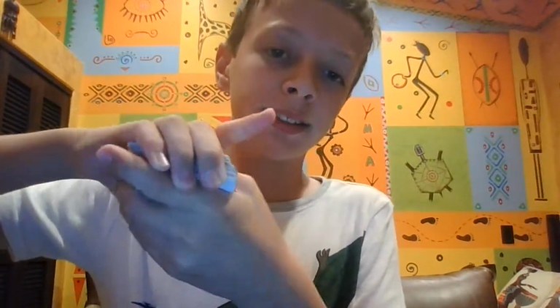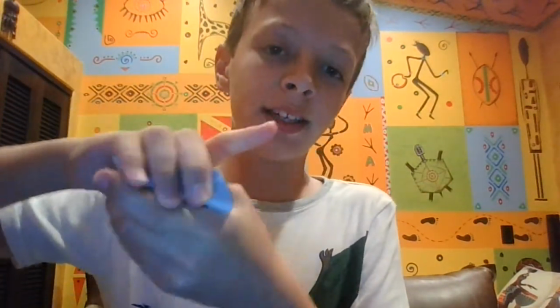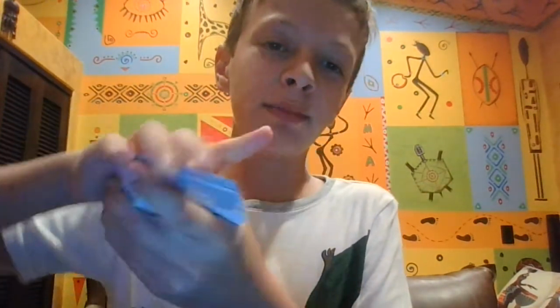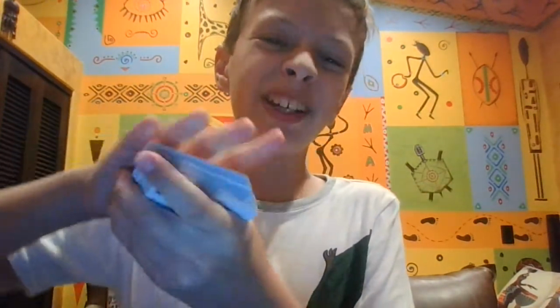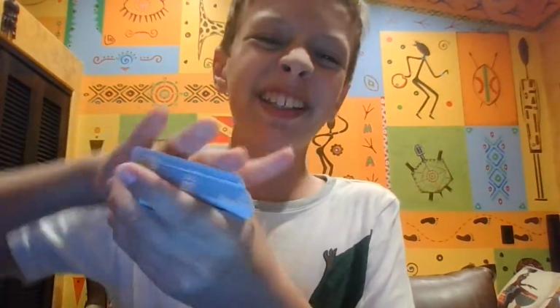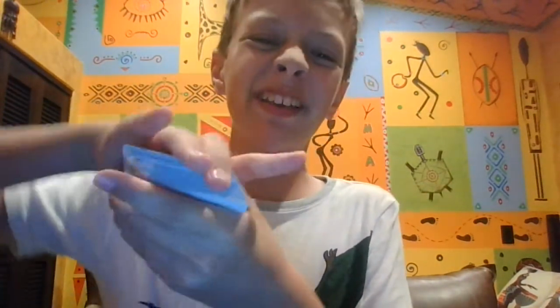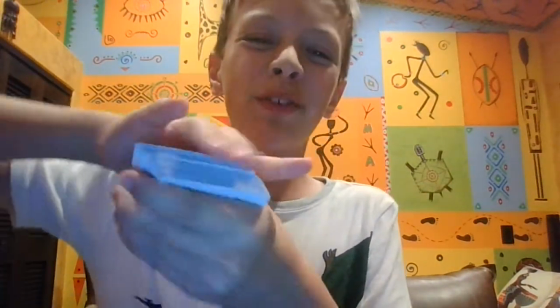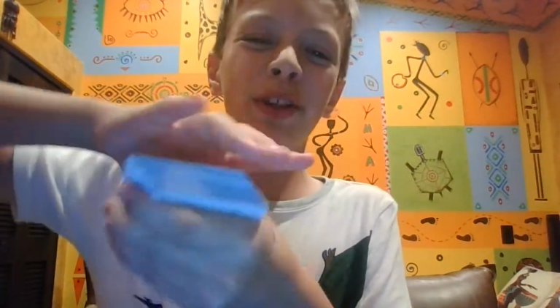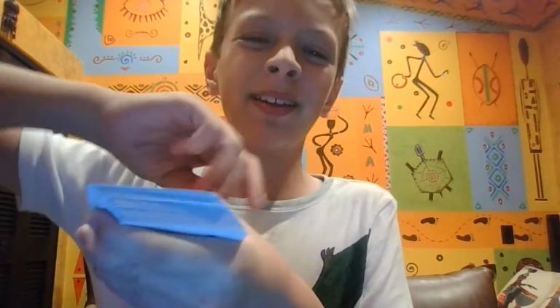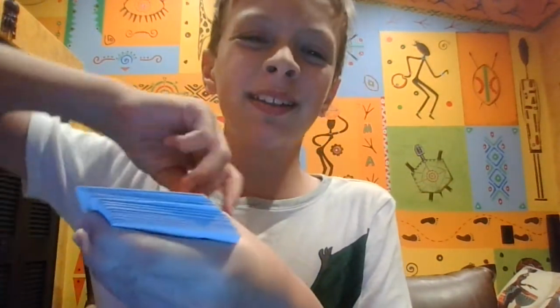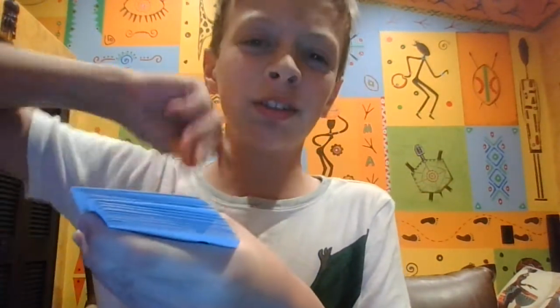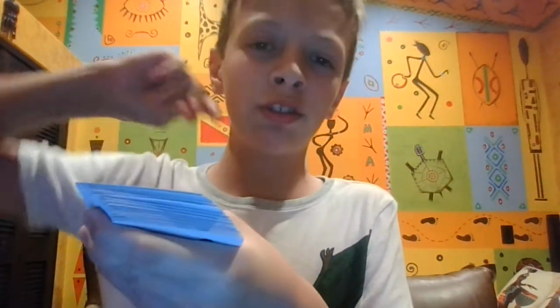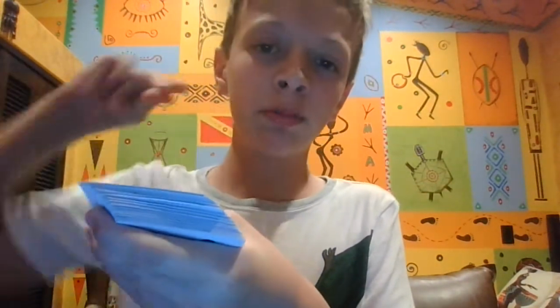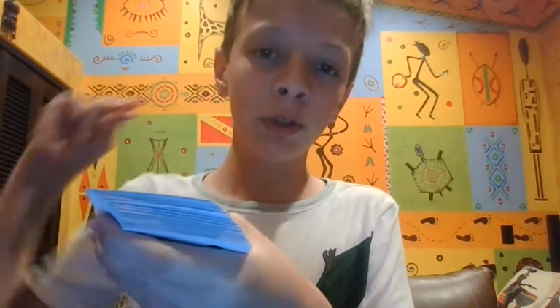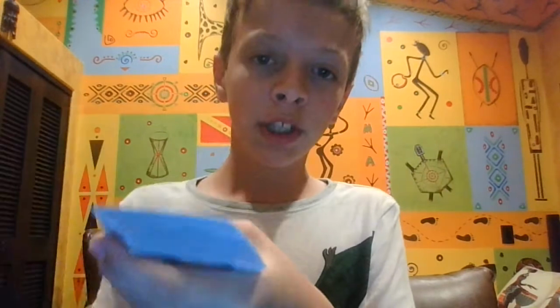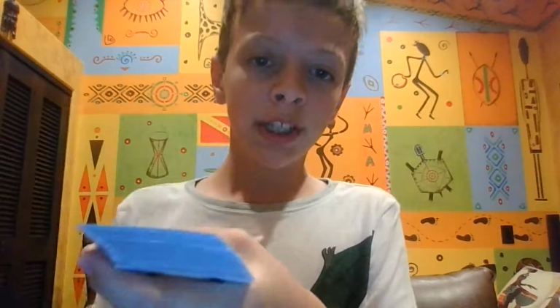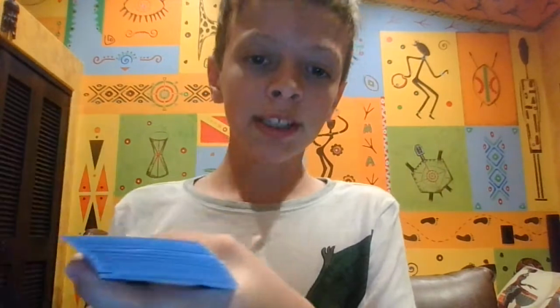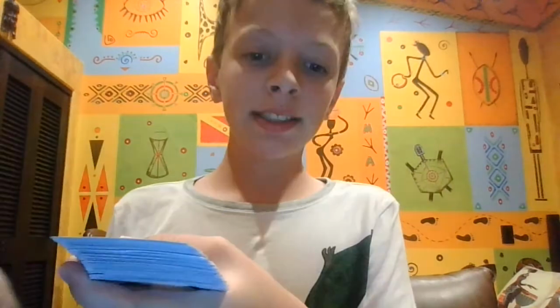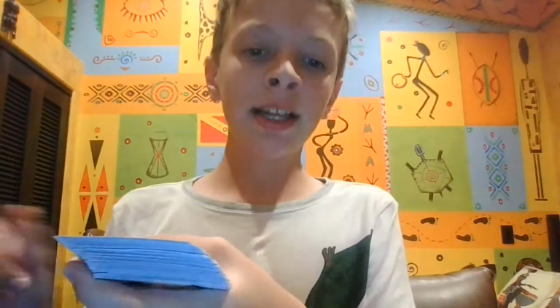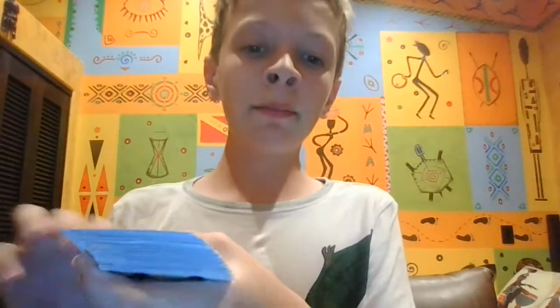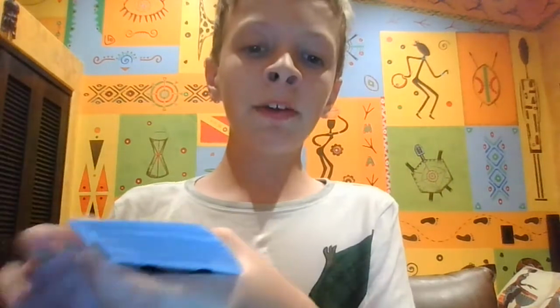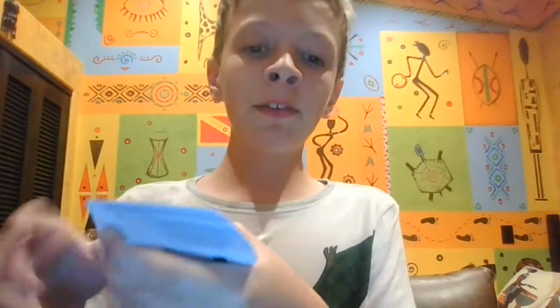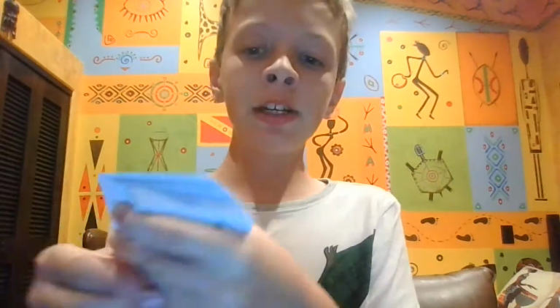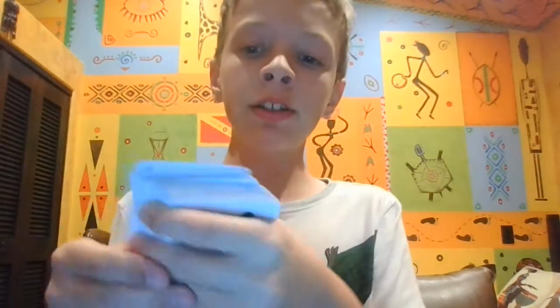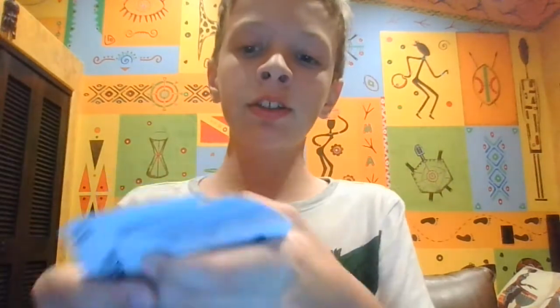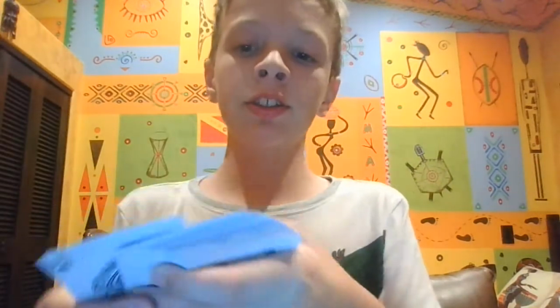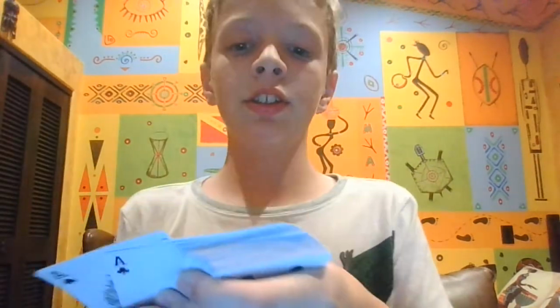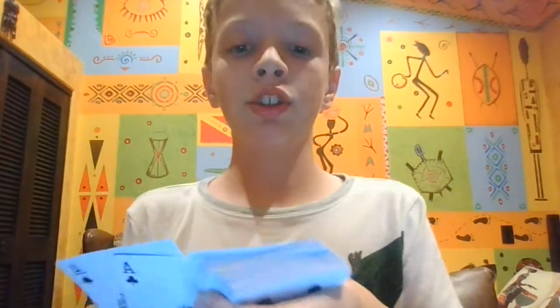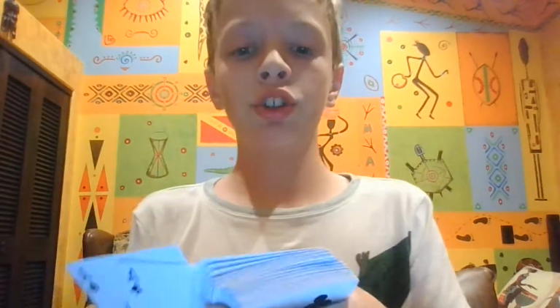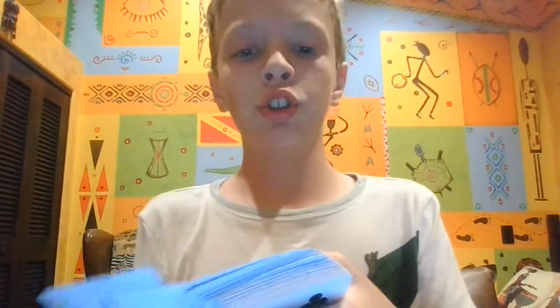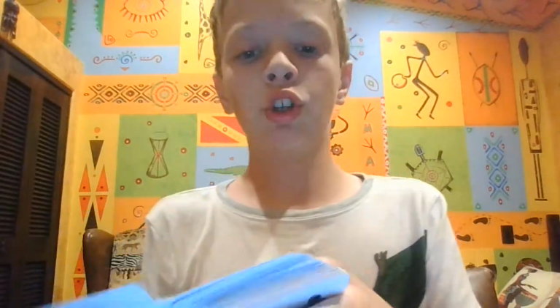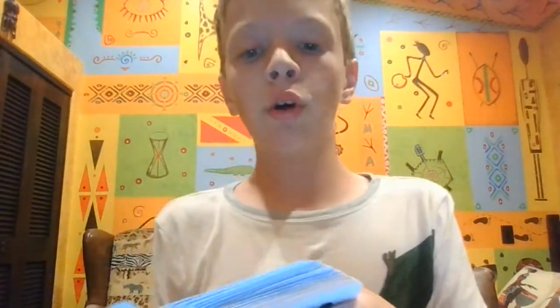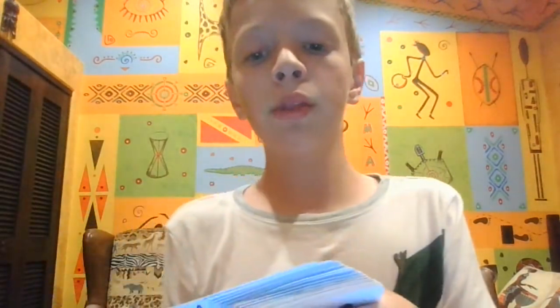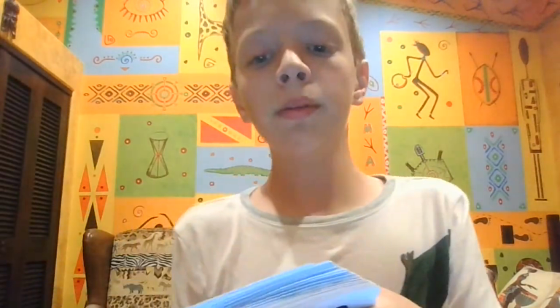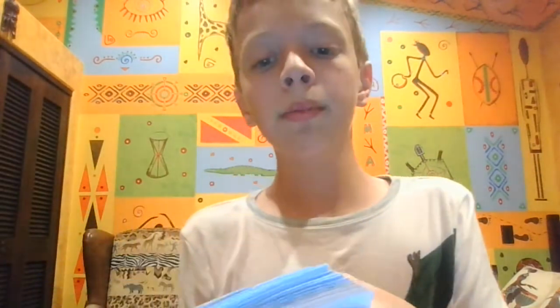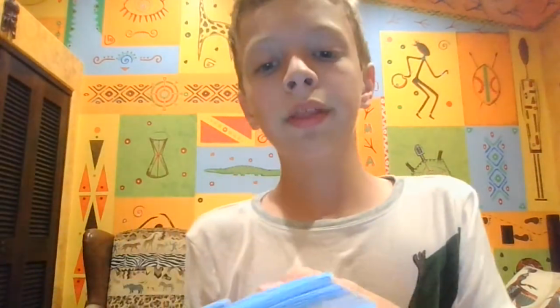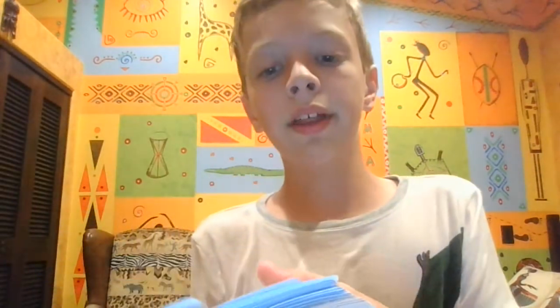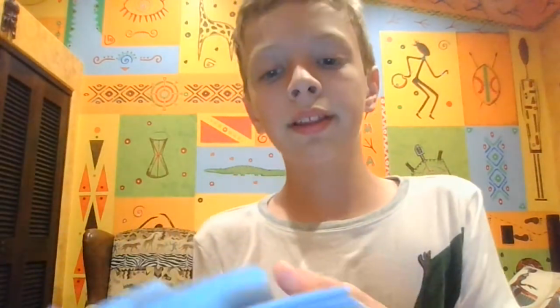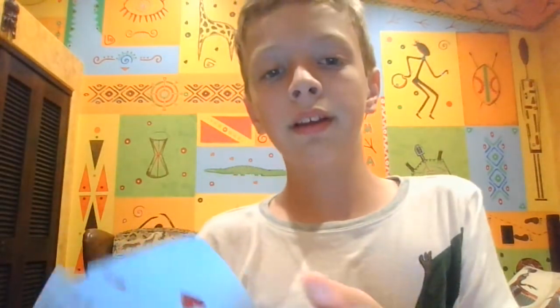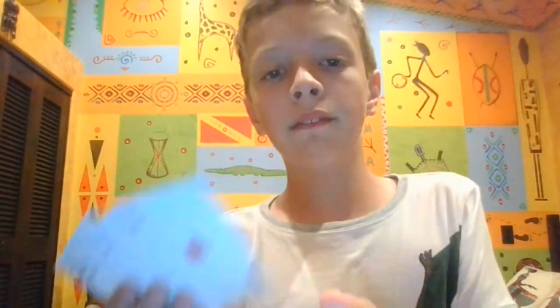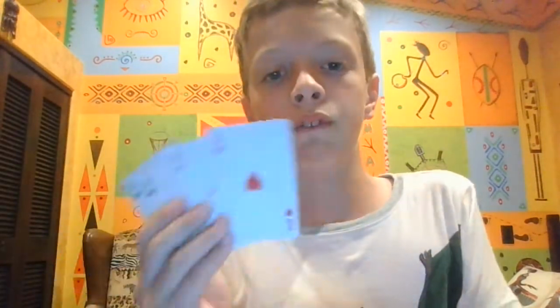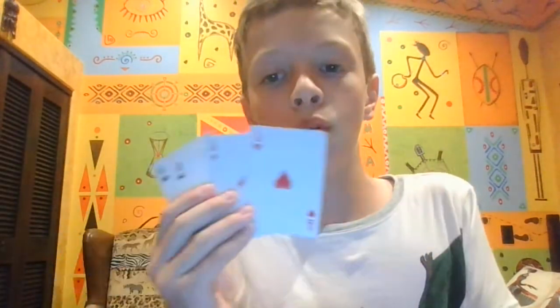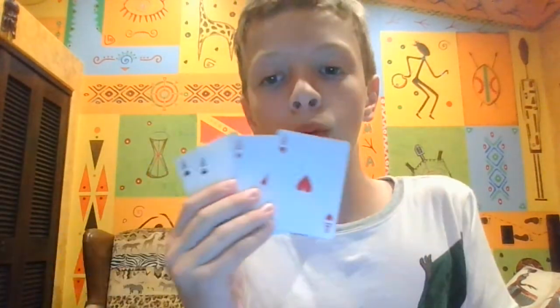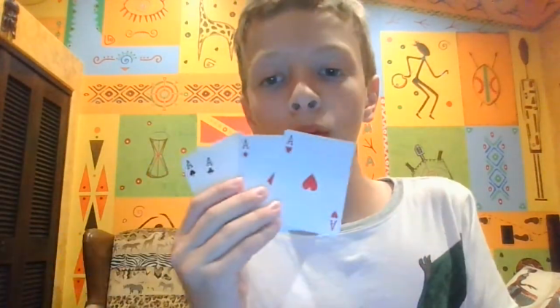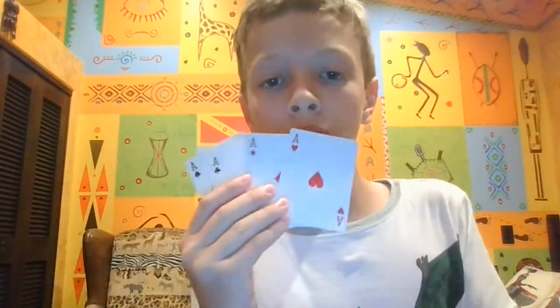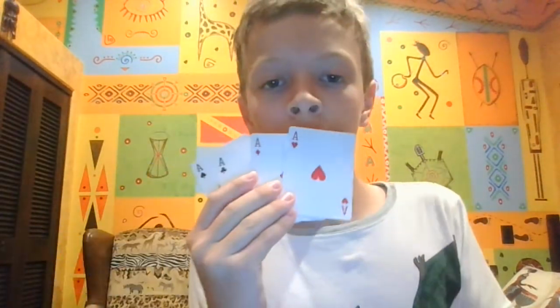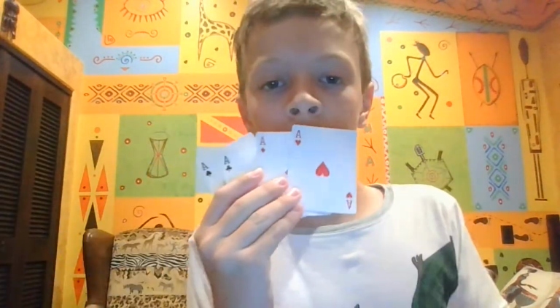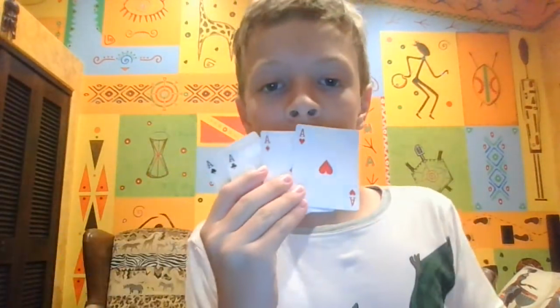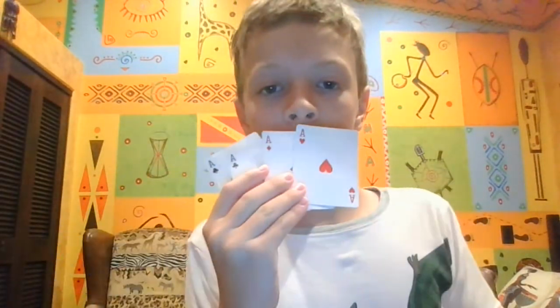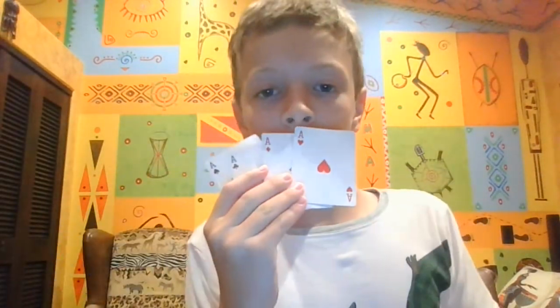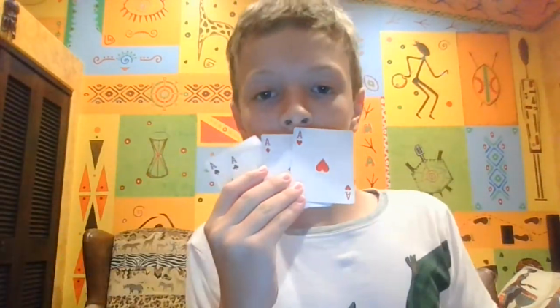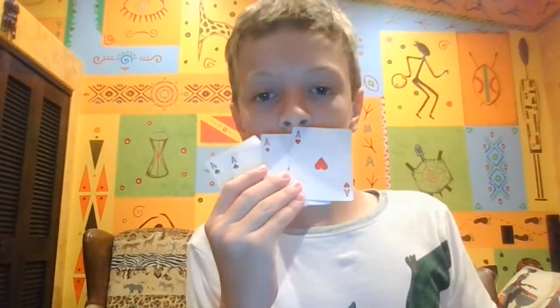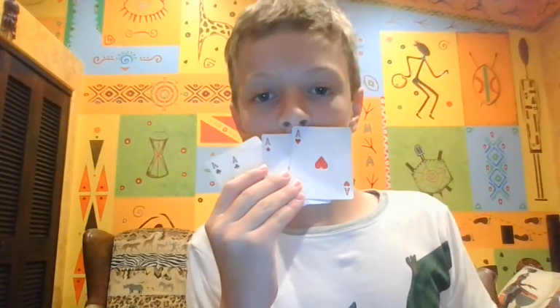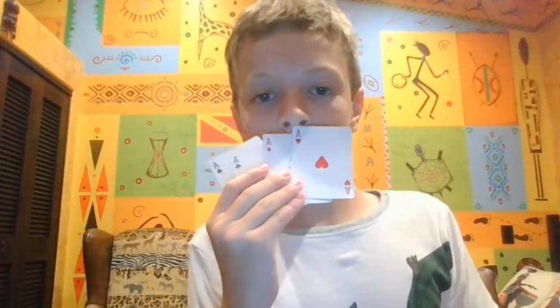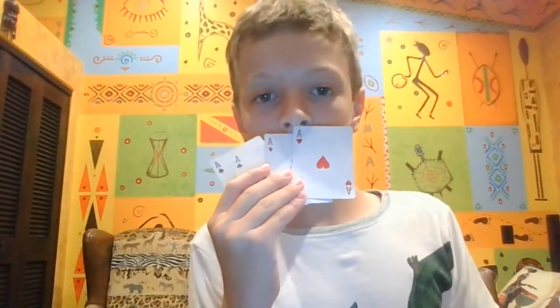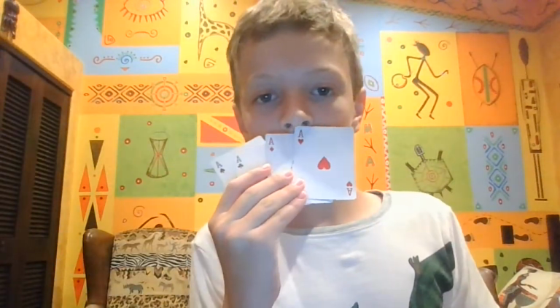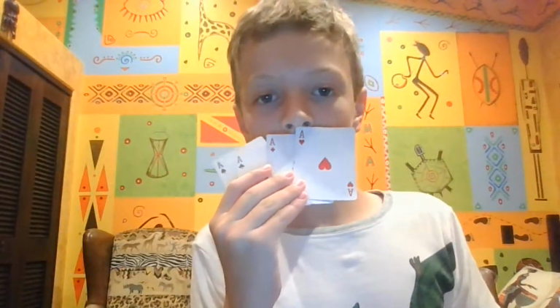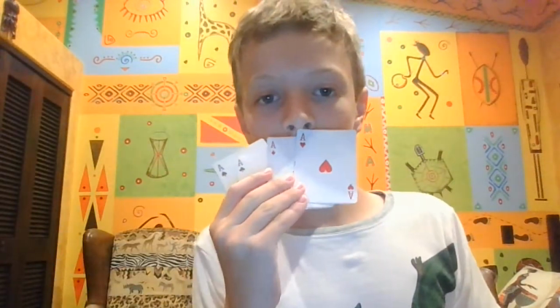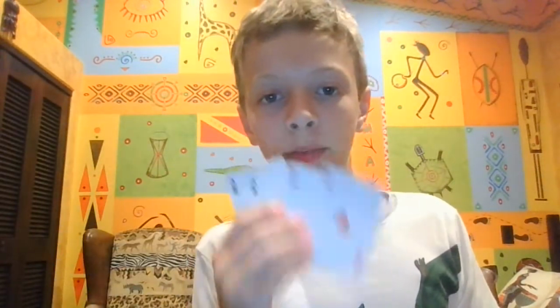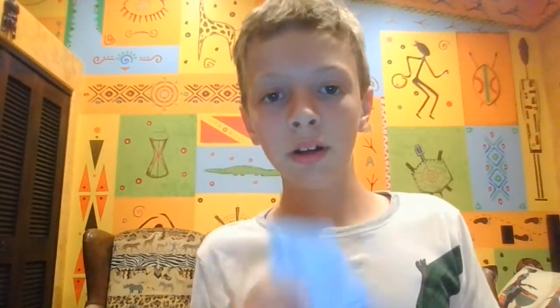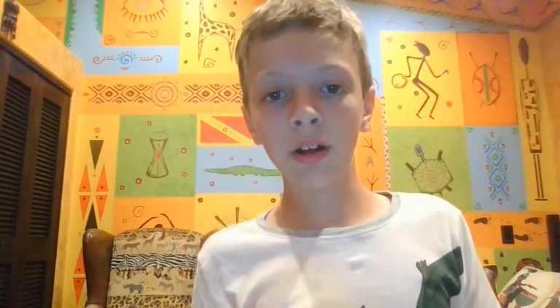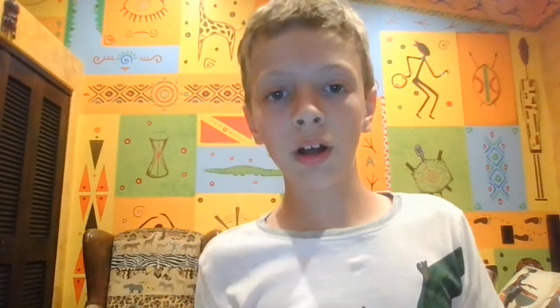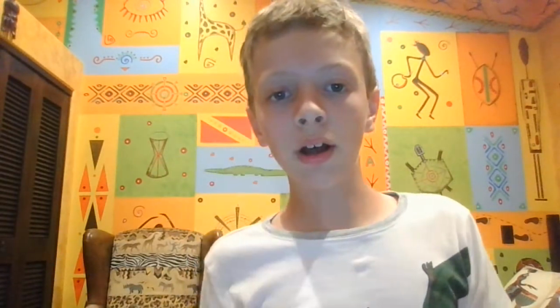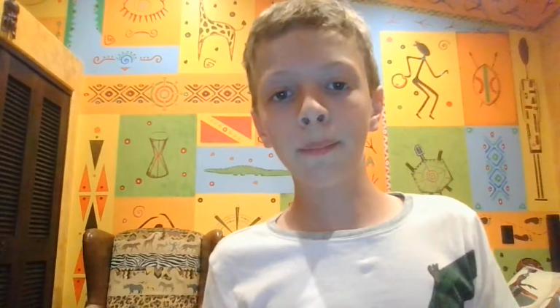It seems like everything is normal. Snap my fingers and show them where the four aces come up.